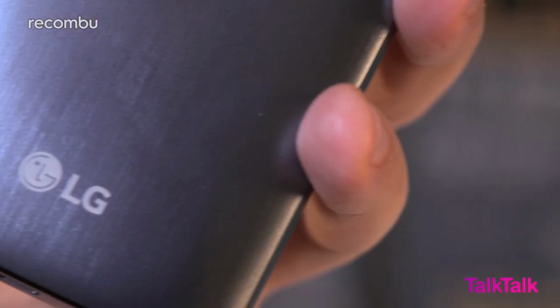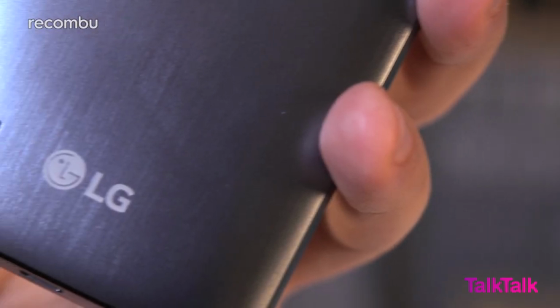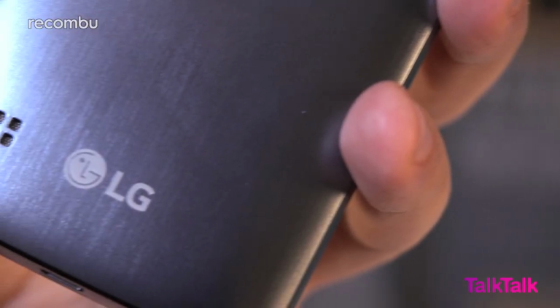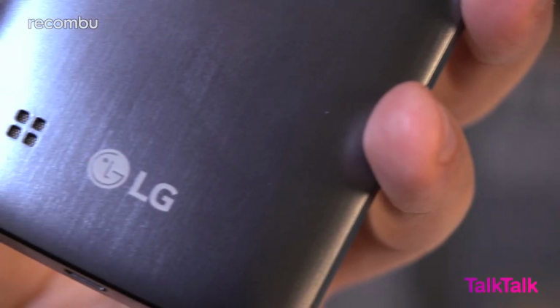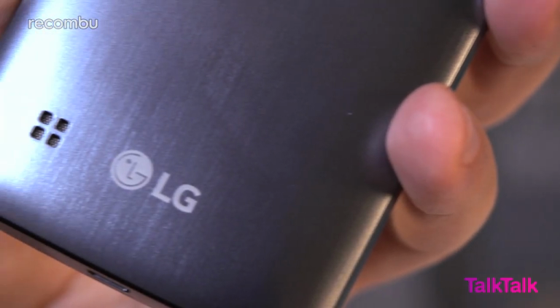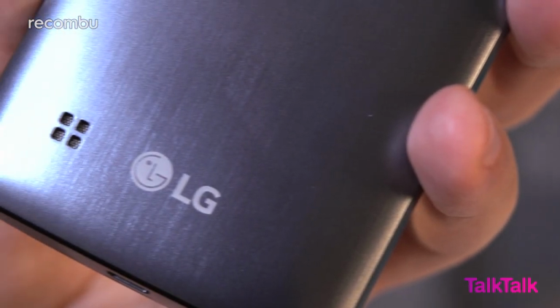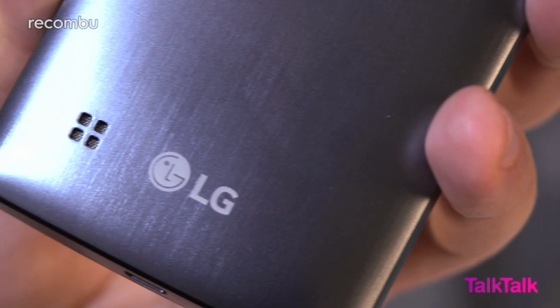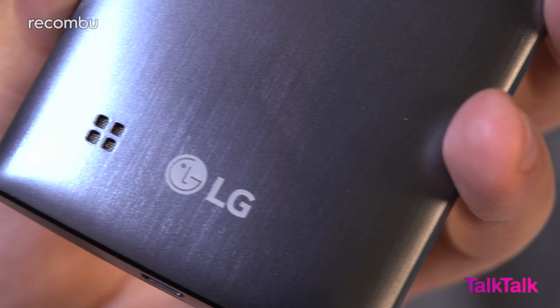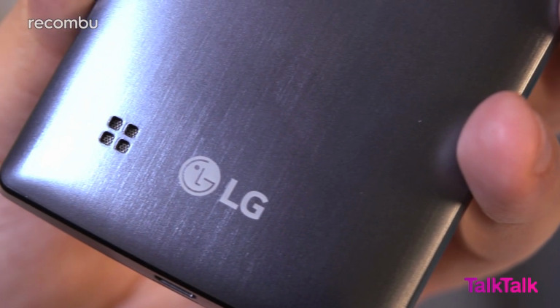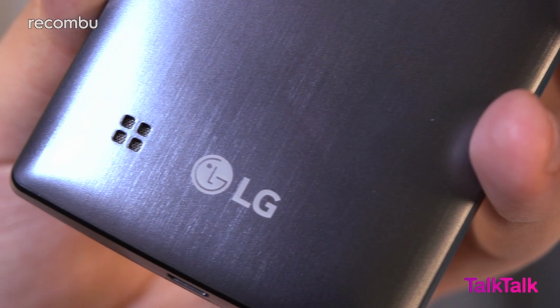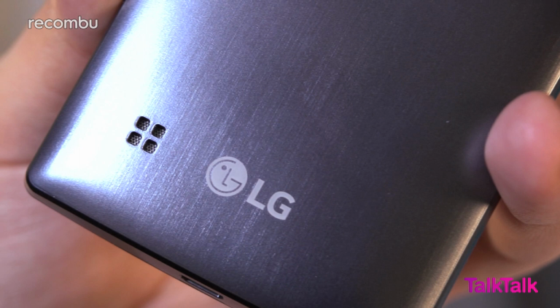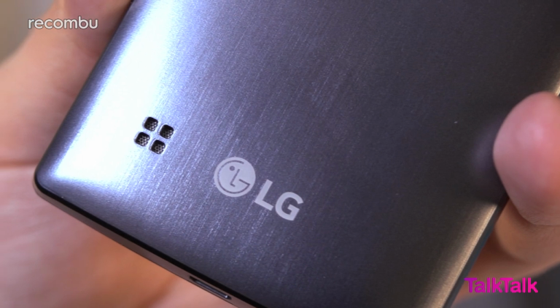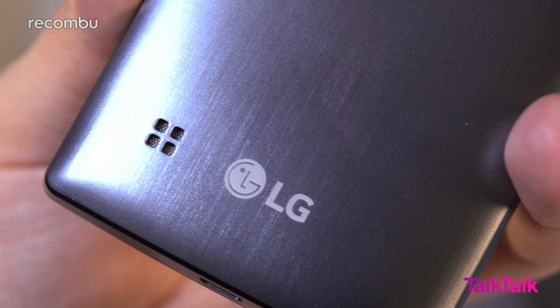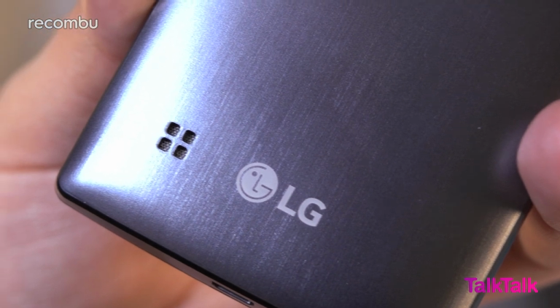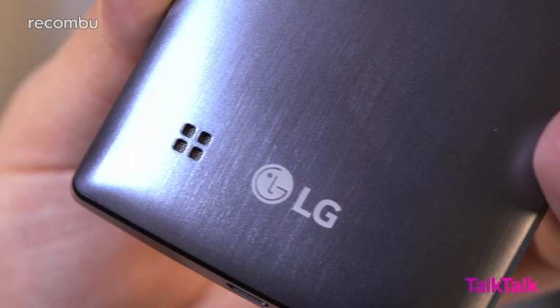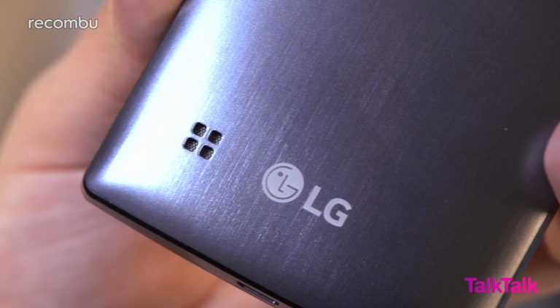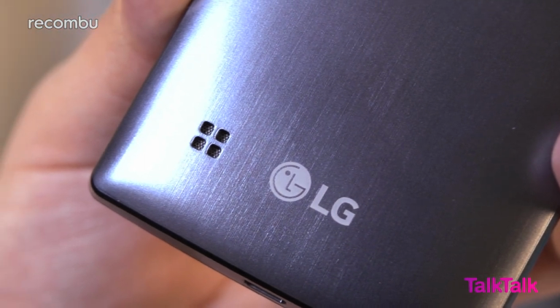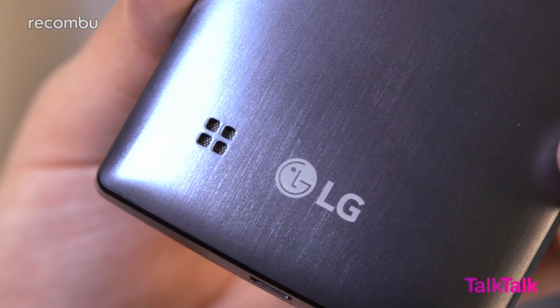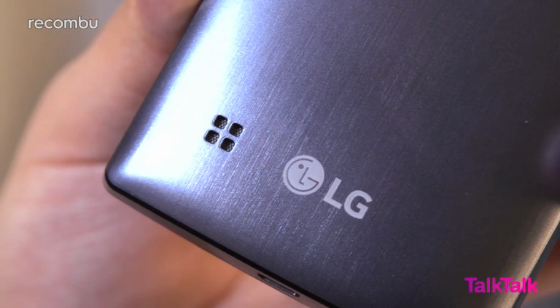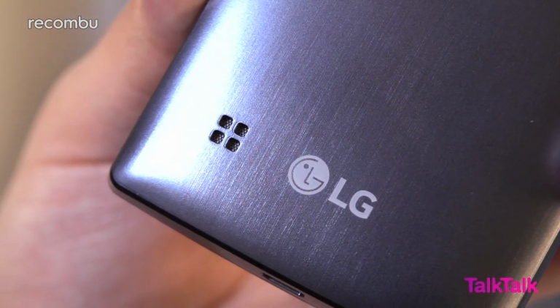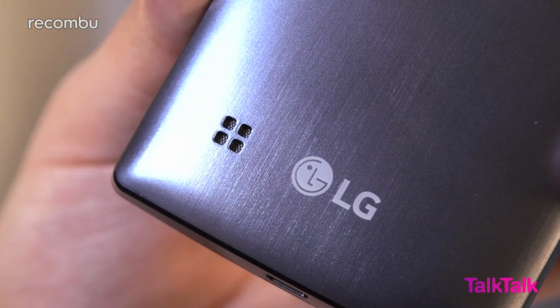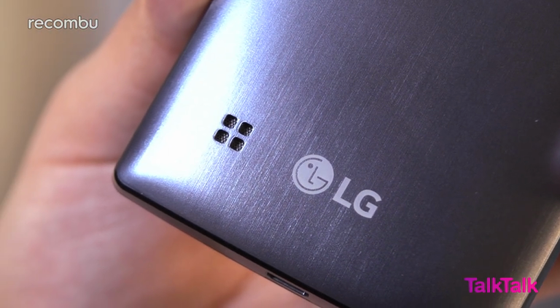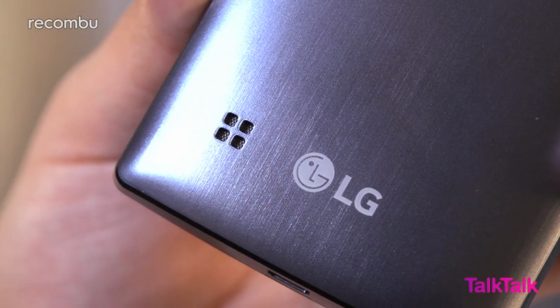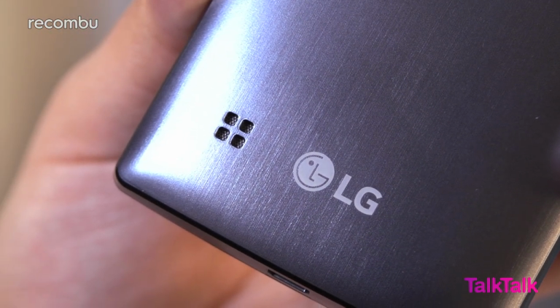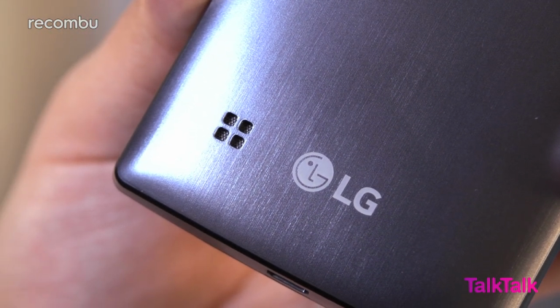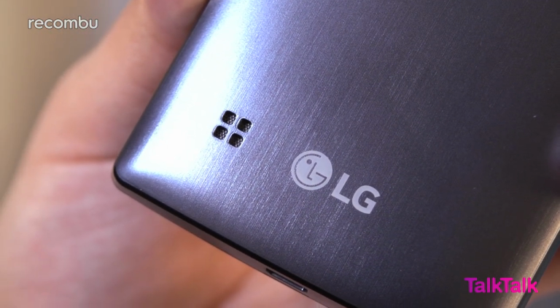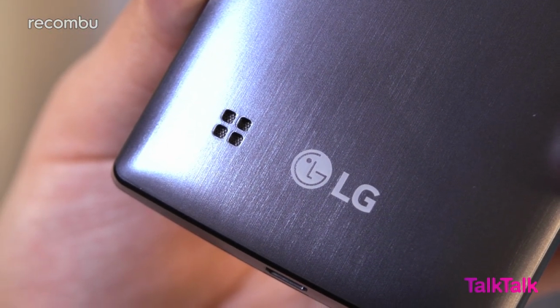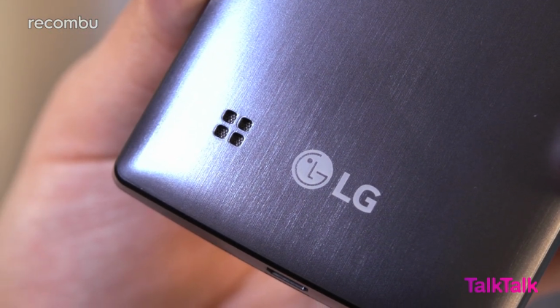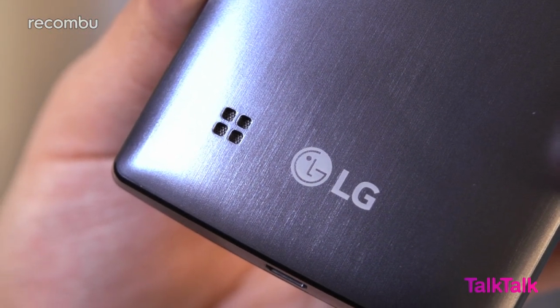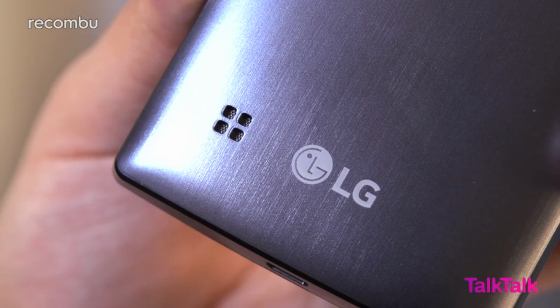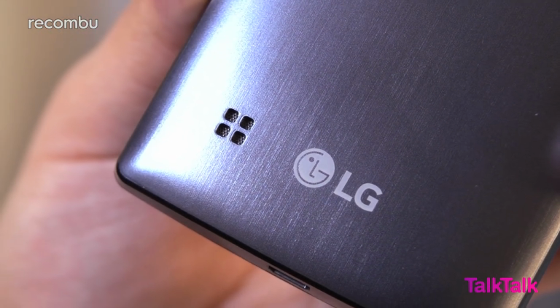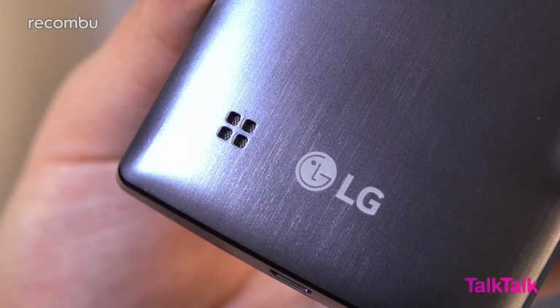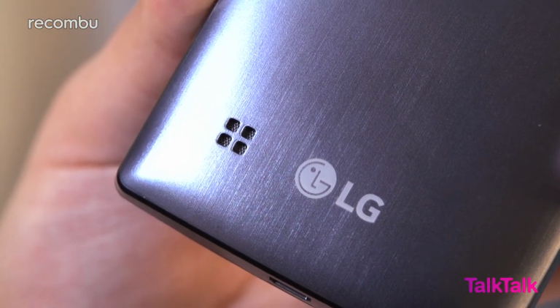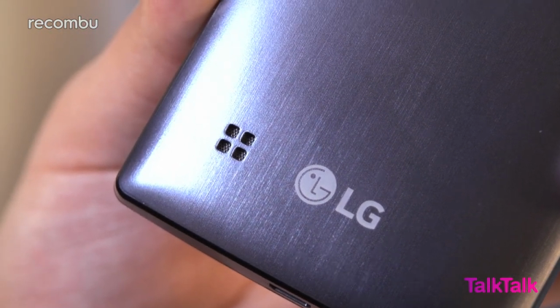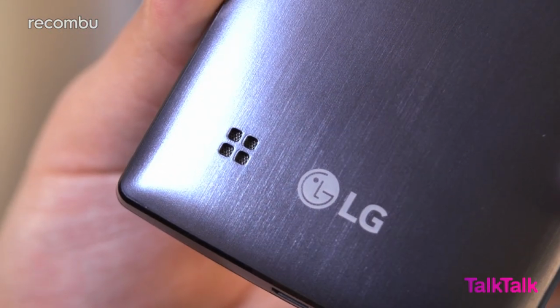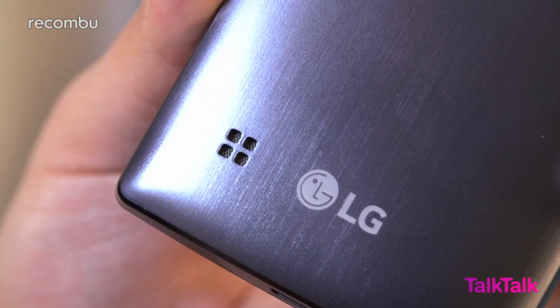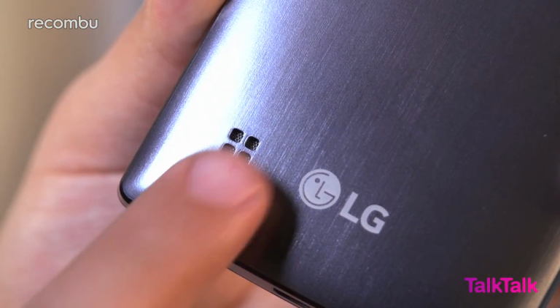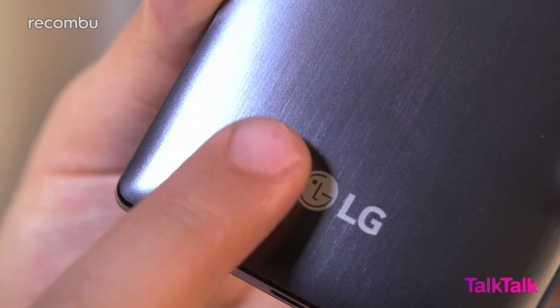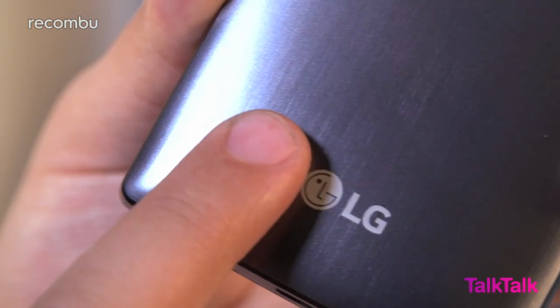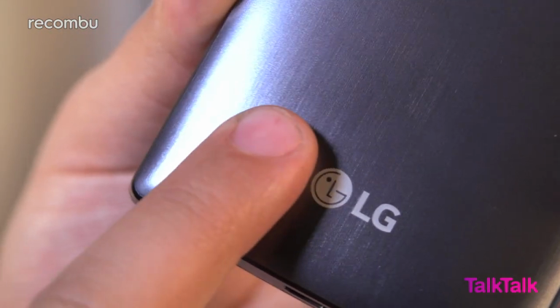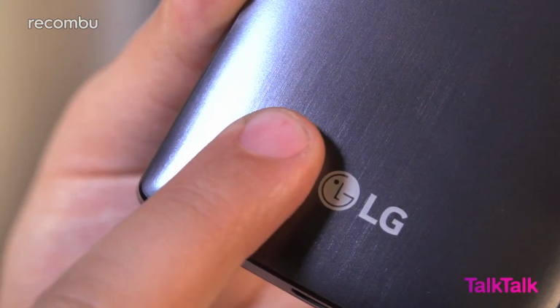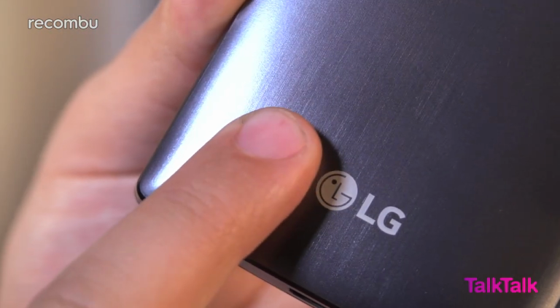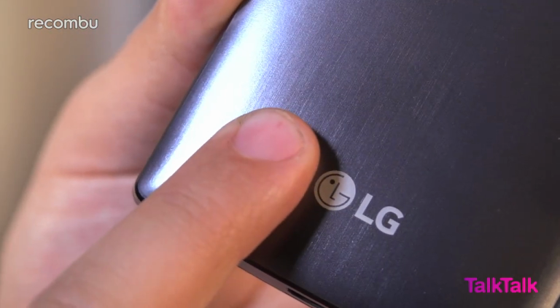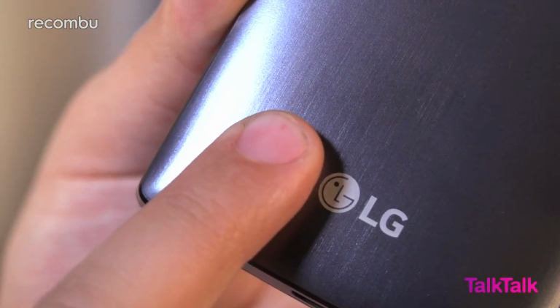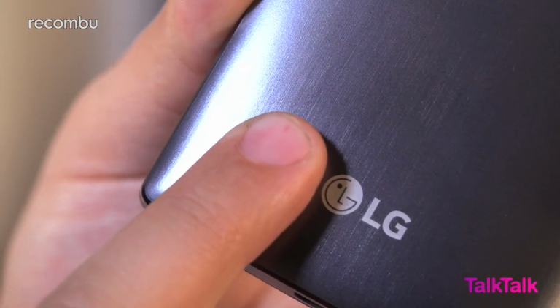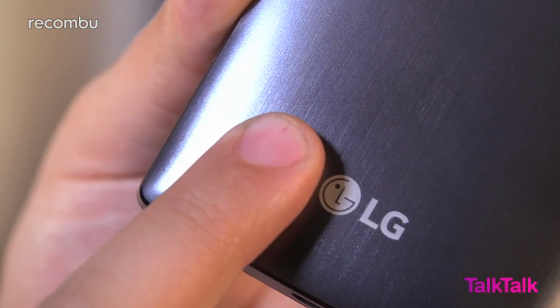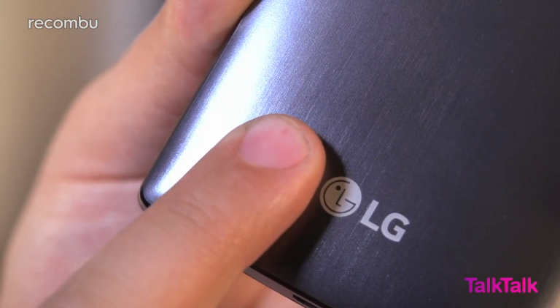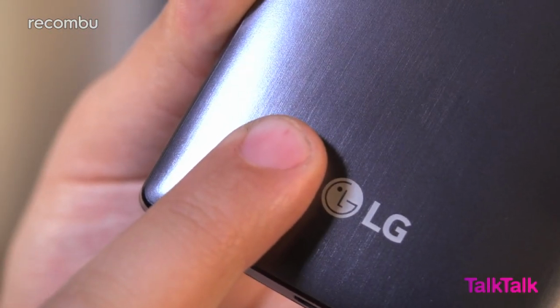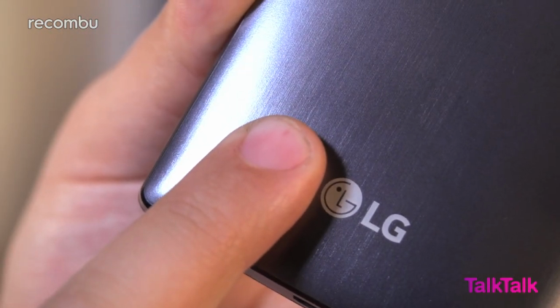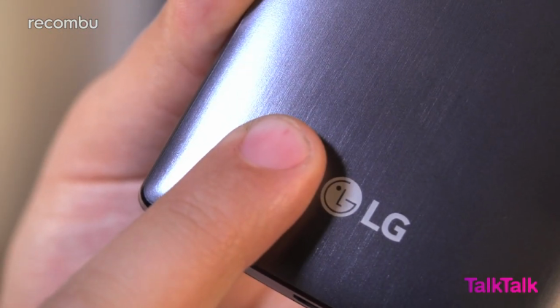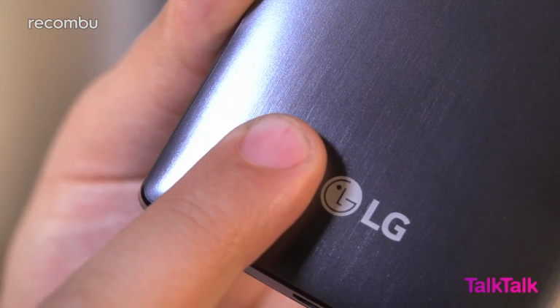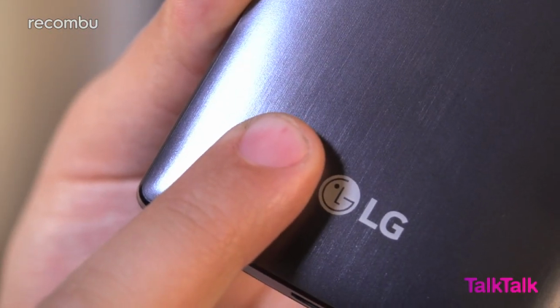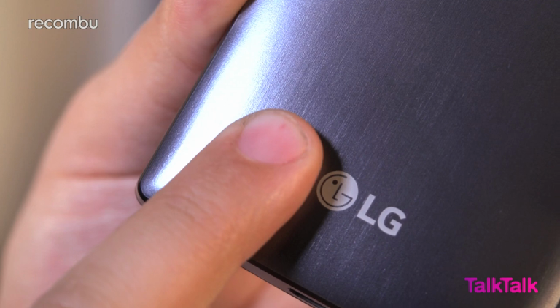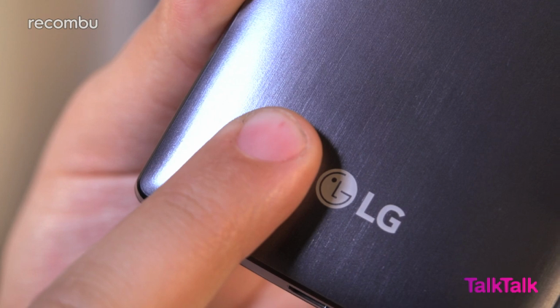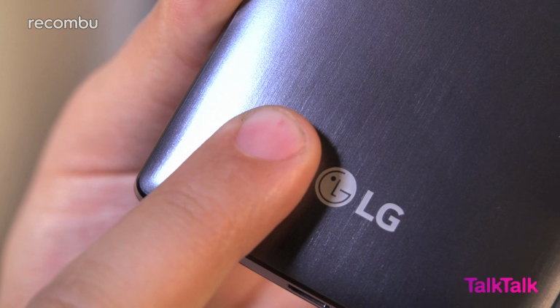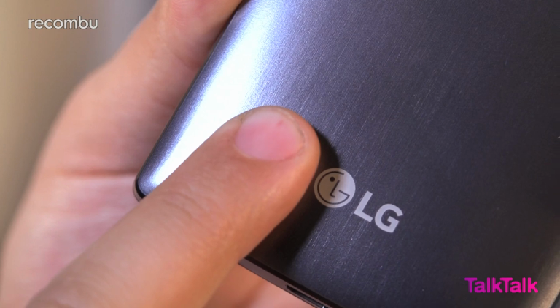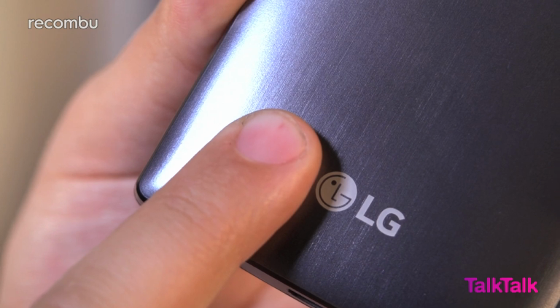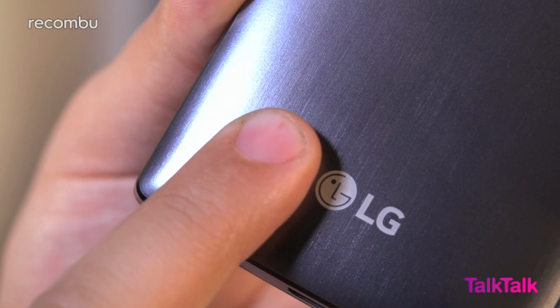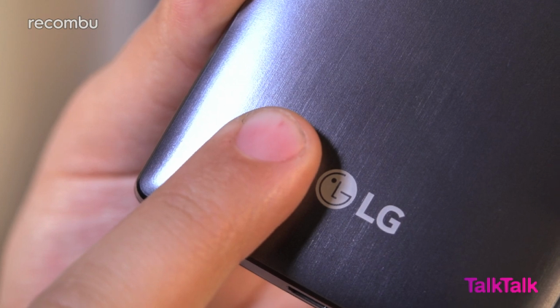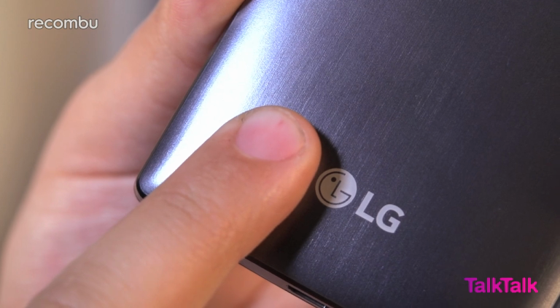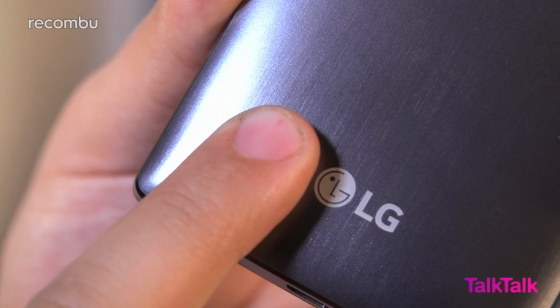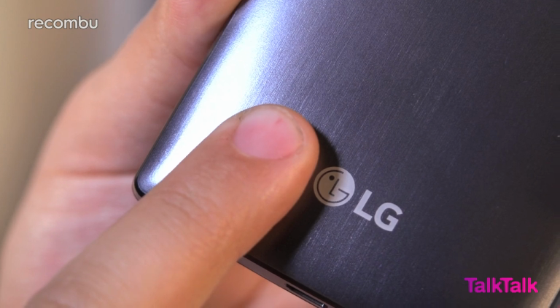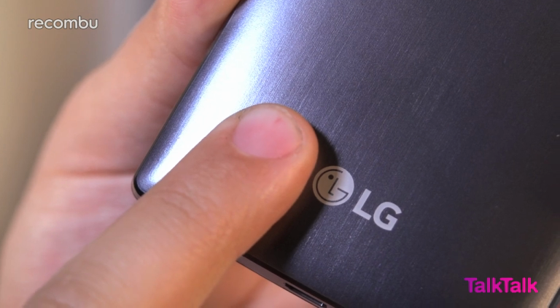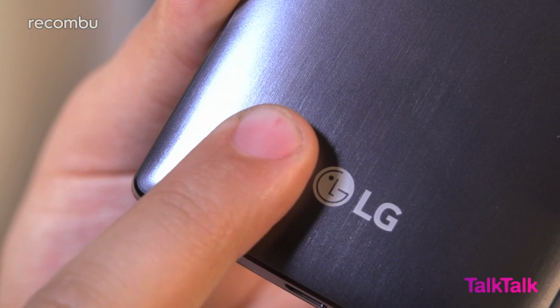Even the built-in speaker is surprisingly powerful, although the rear positioning means it's easily muffled by fat fingers, and you'll want to use earphones for a quality aural experience.